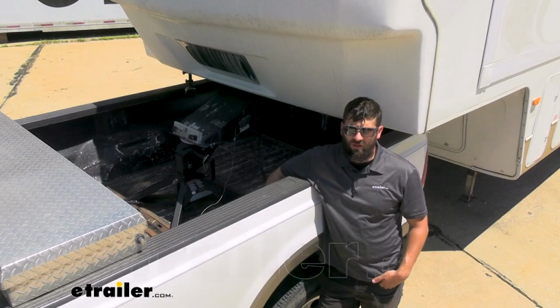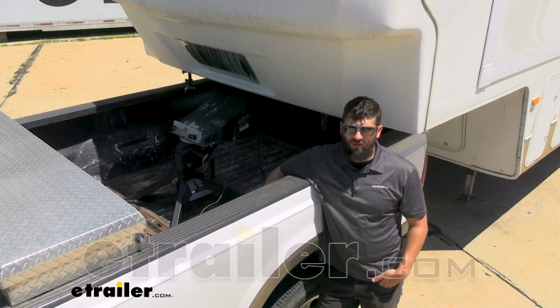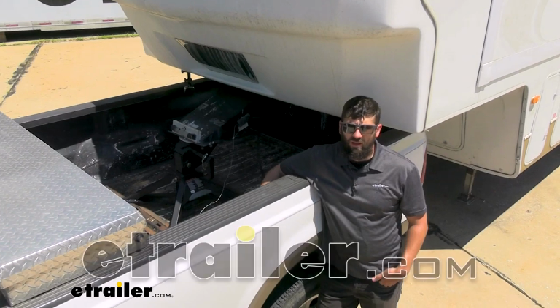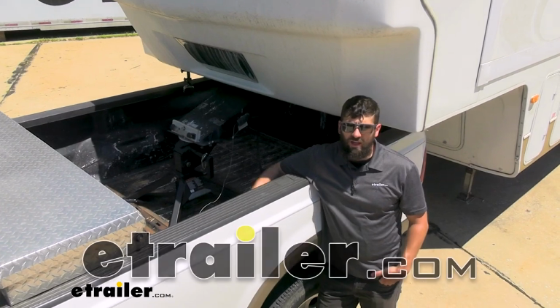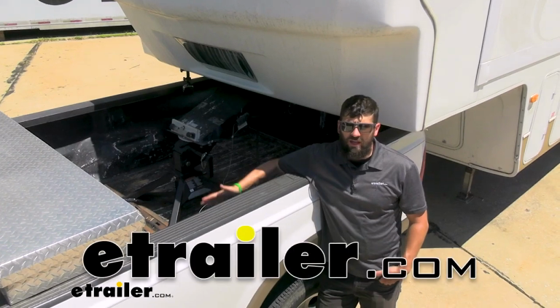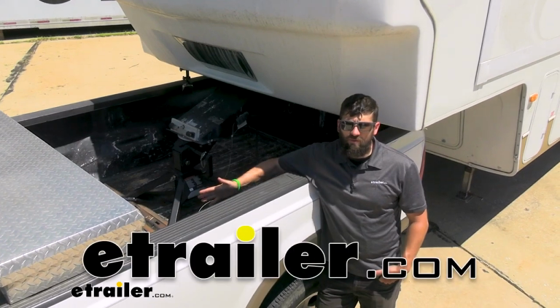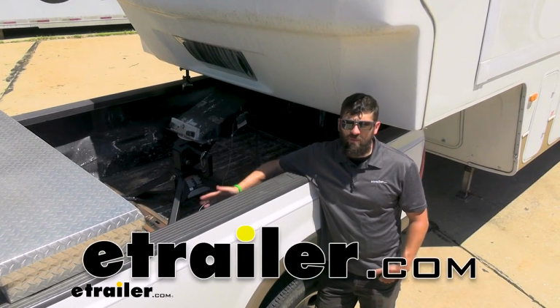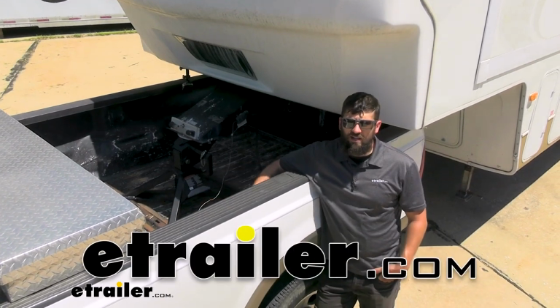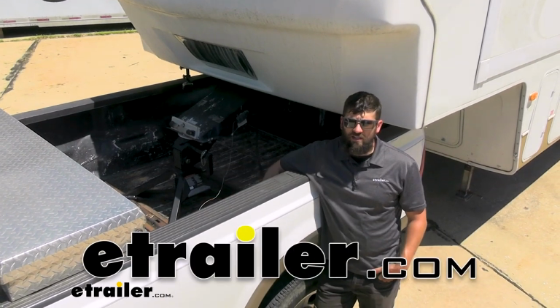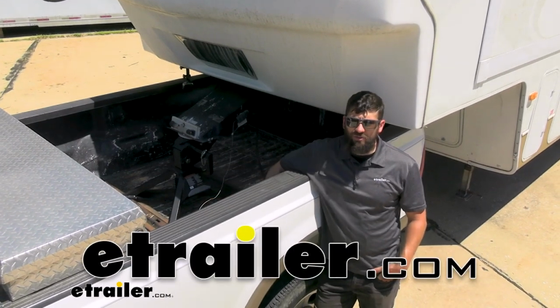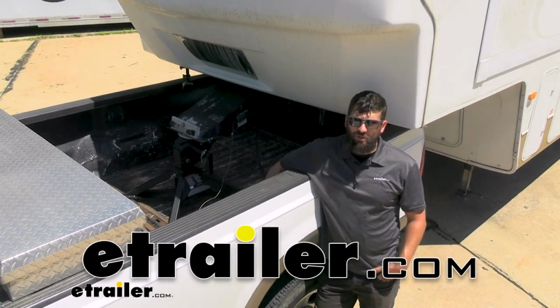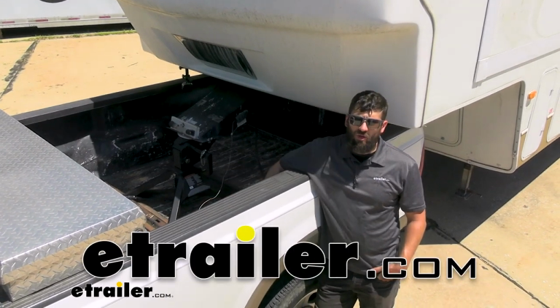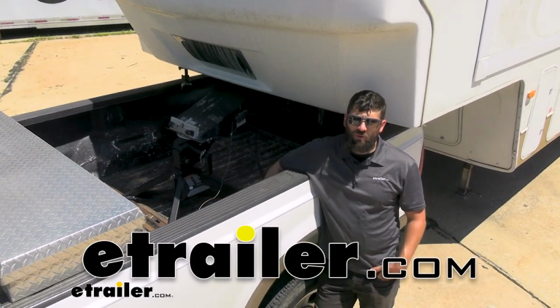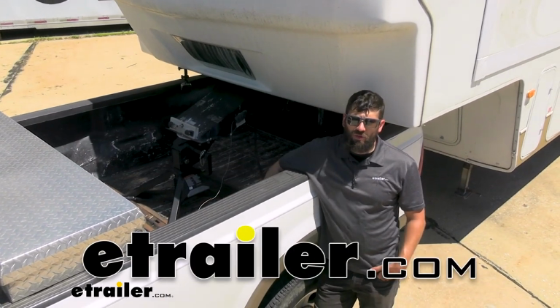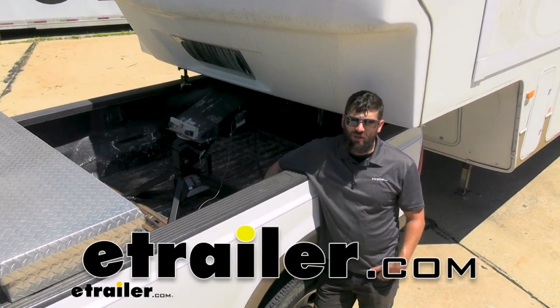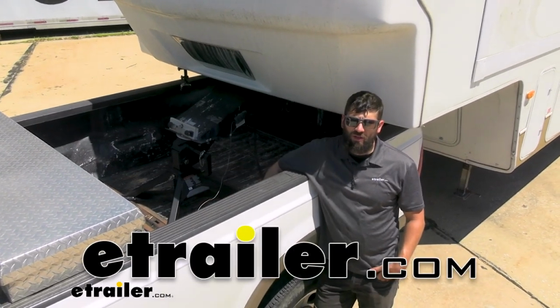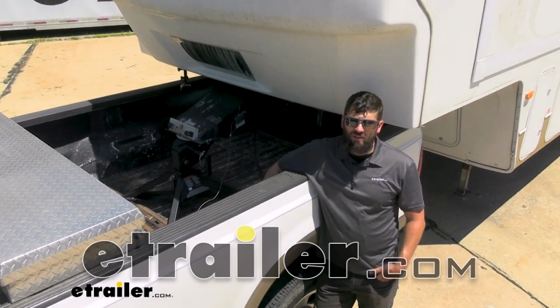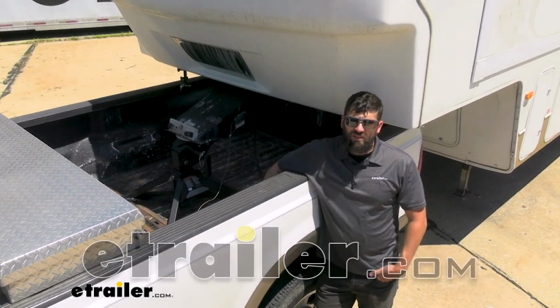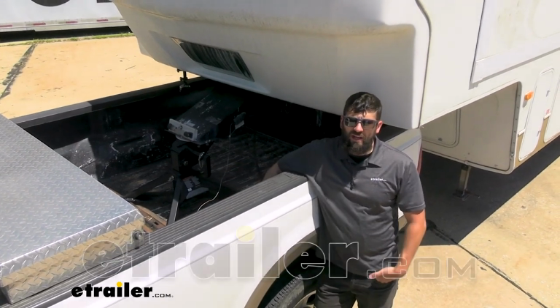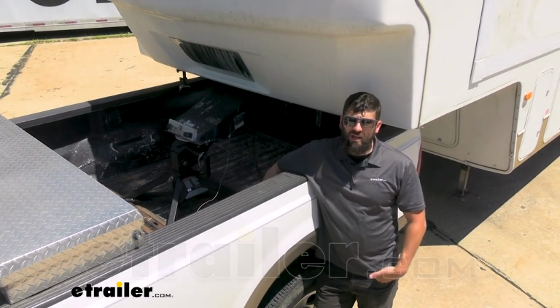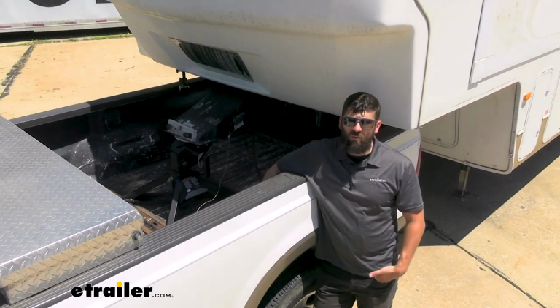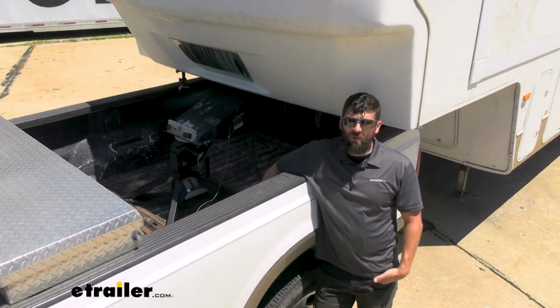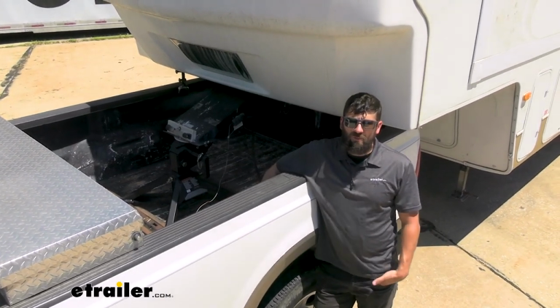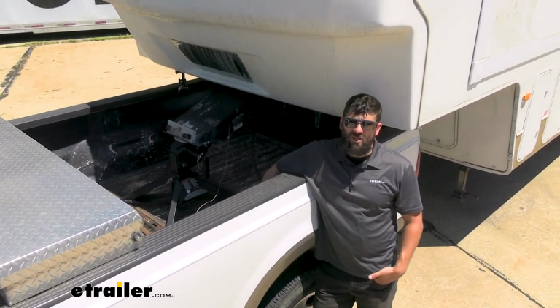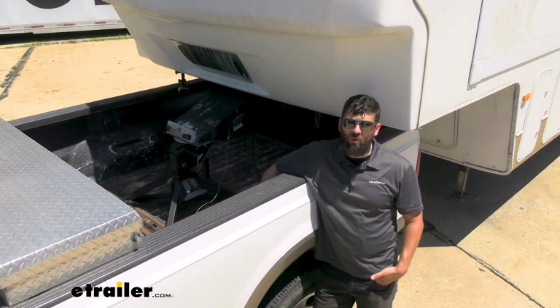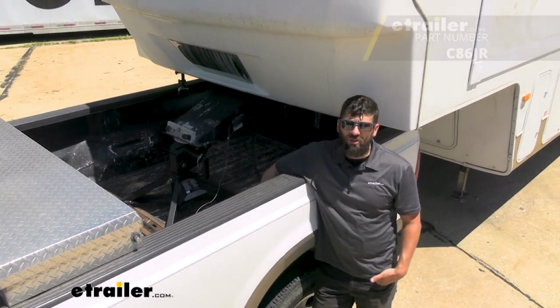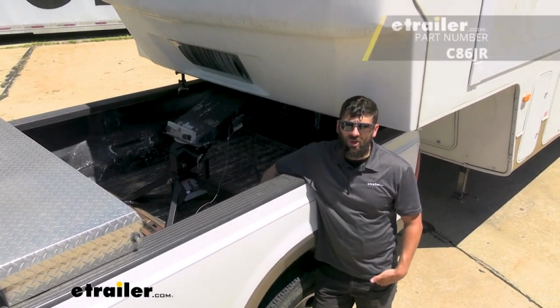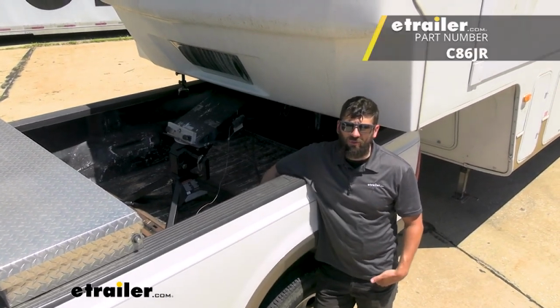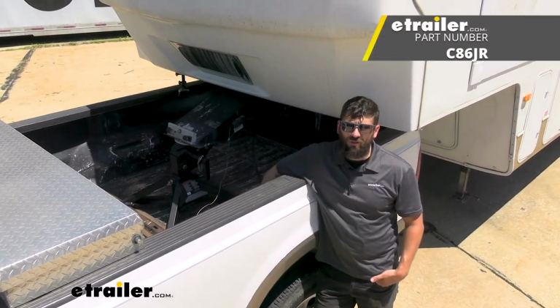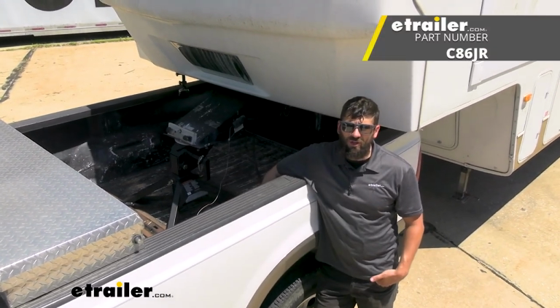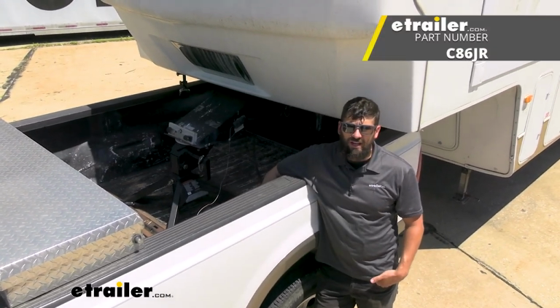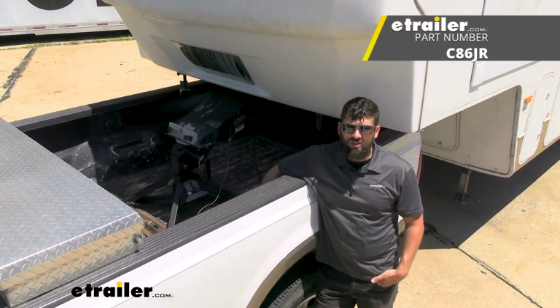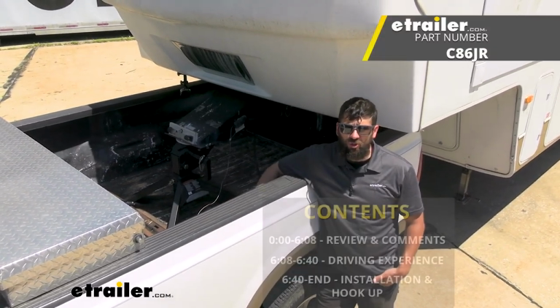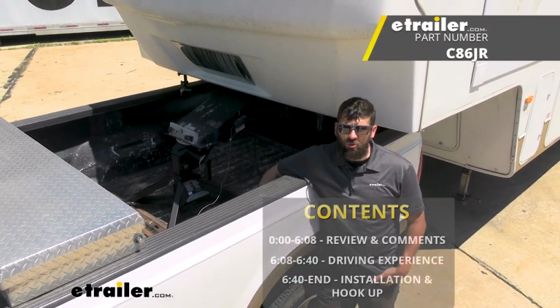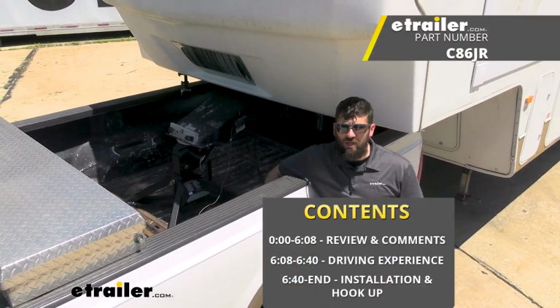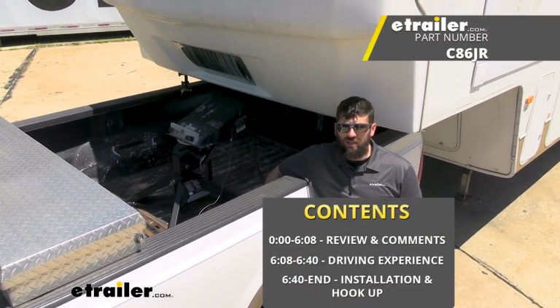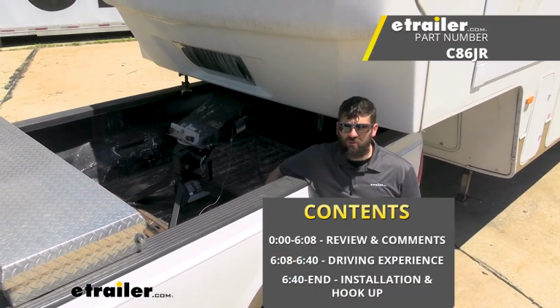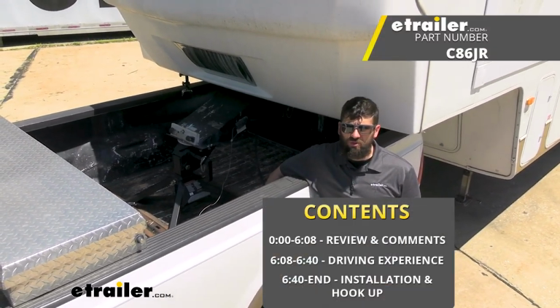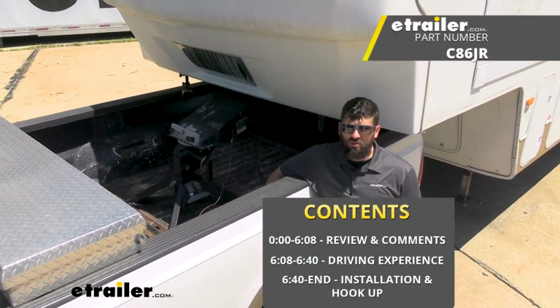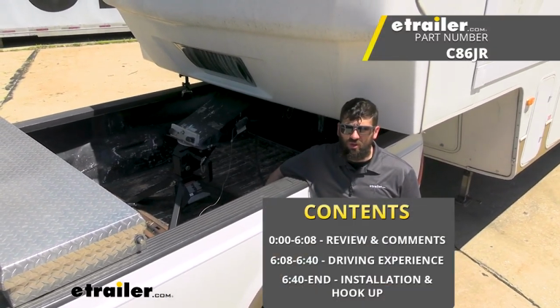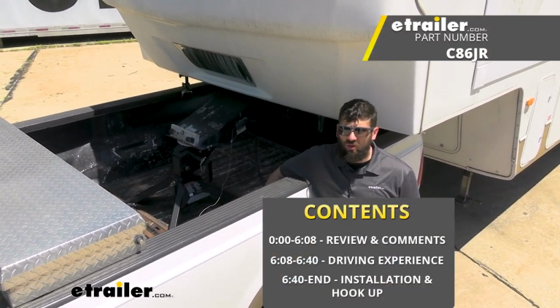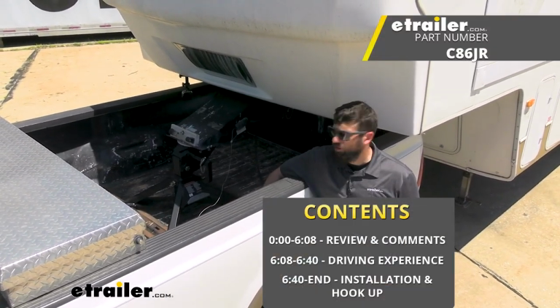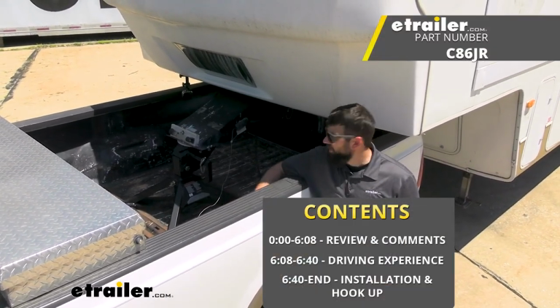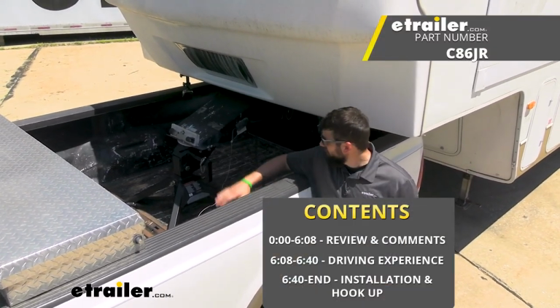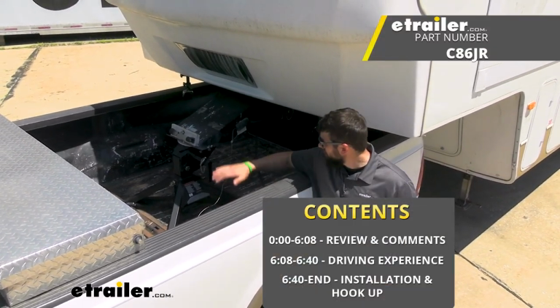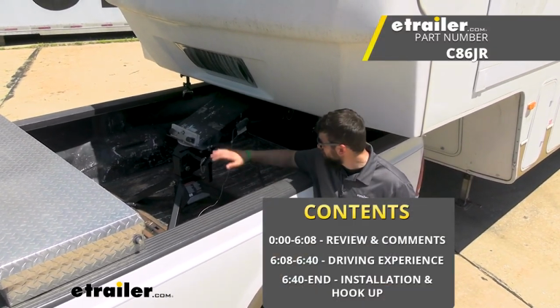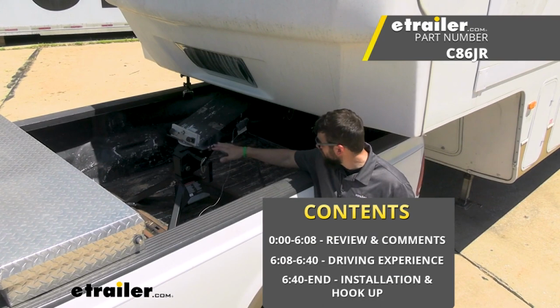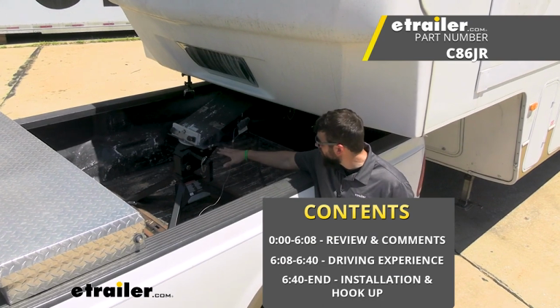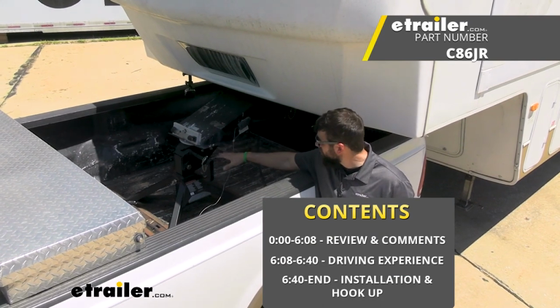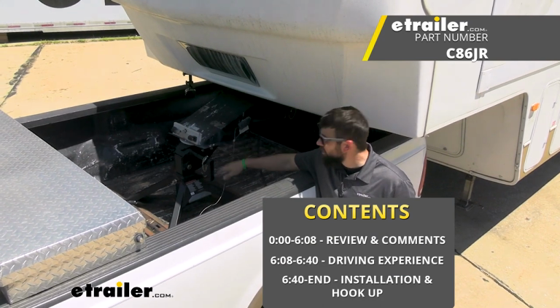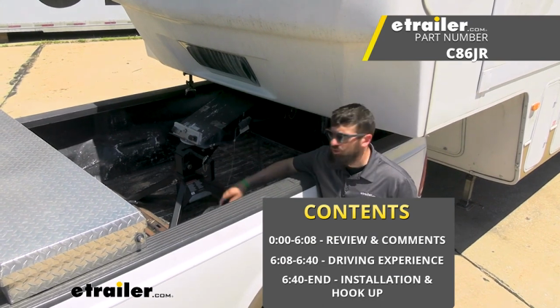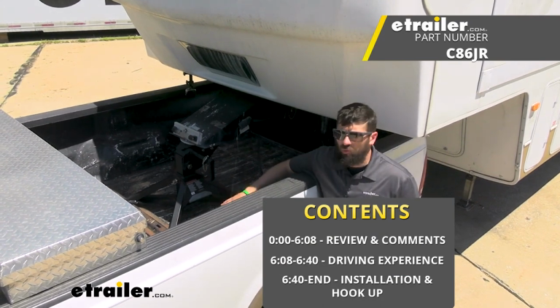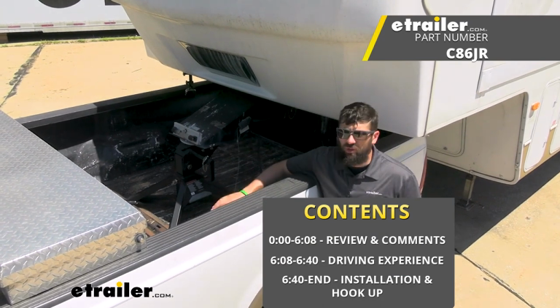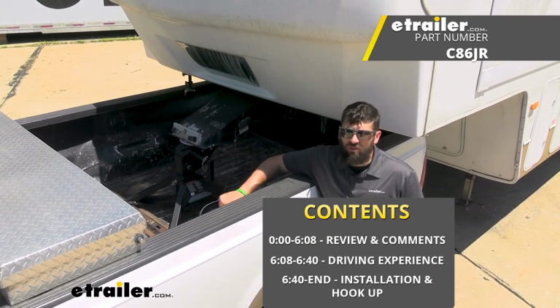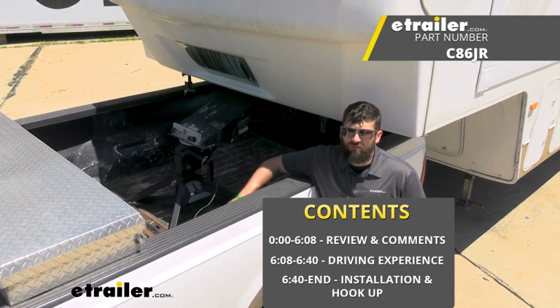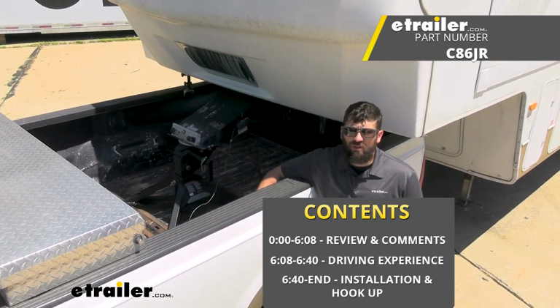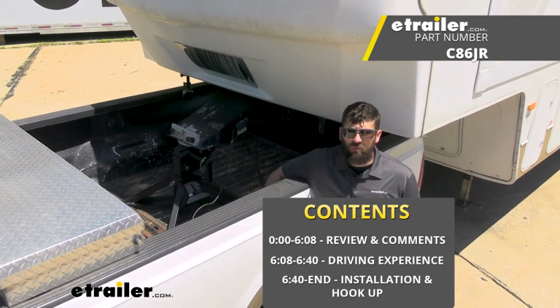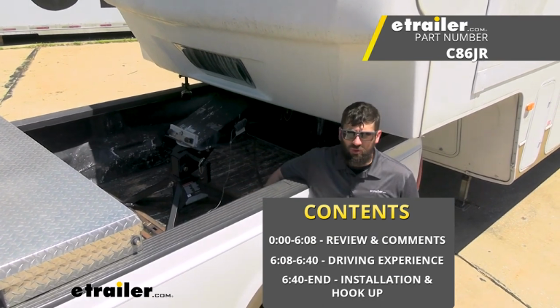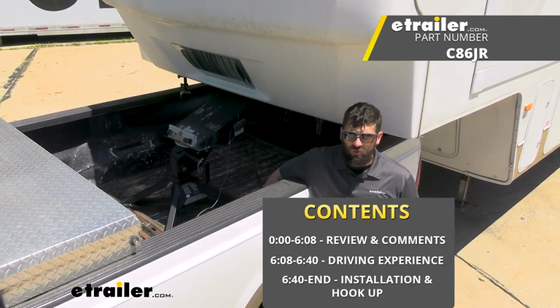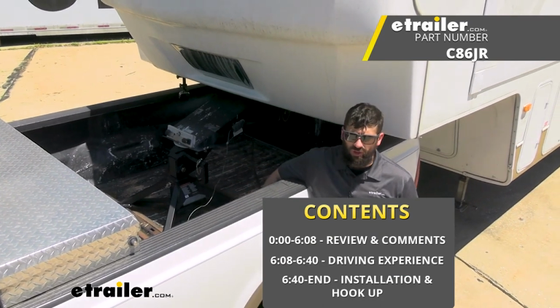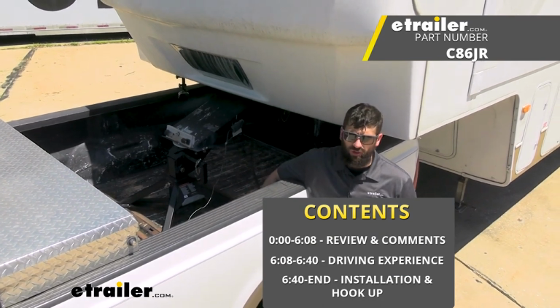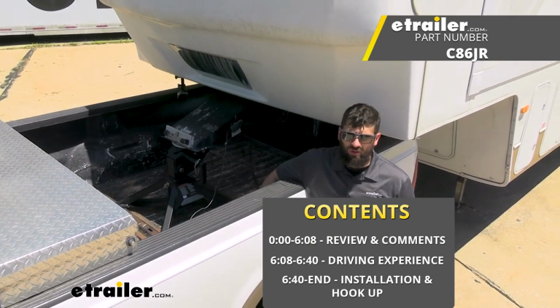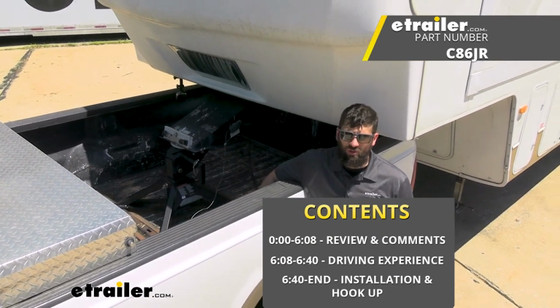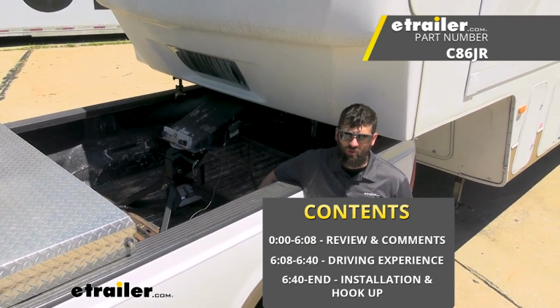Hey everybody, how's it going? Today we're going to be going over and showing you how to install the Kurt Crosswing fifth wheel trailer hitch.